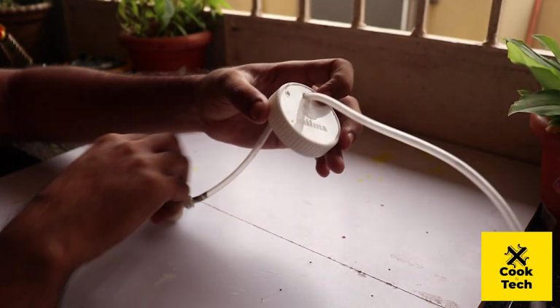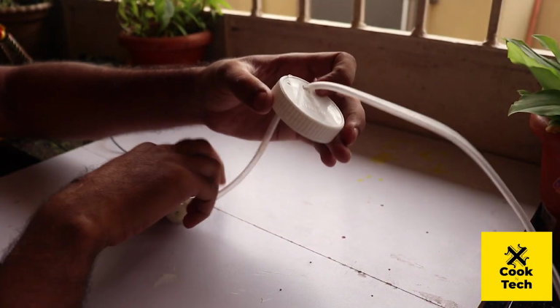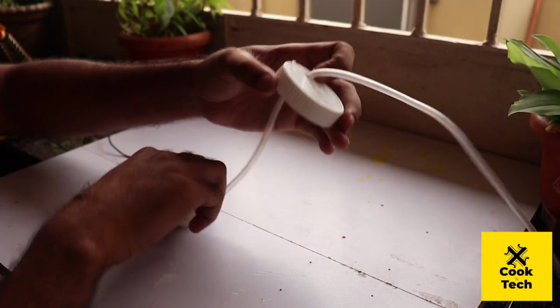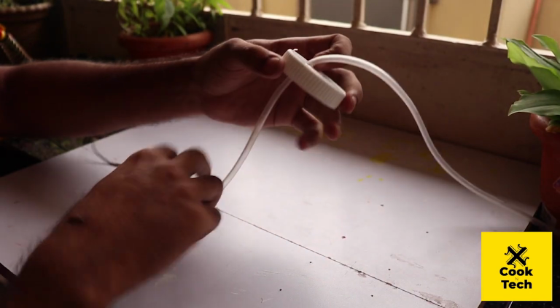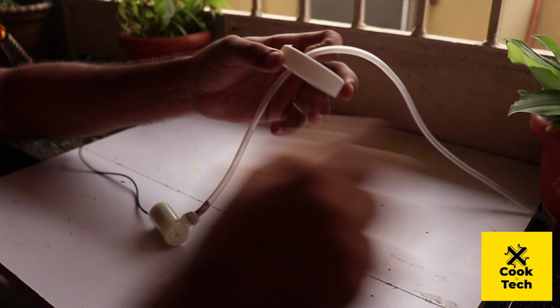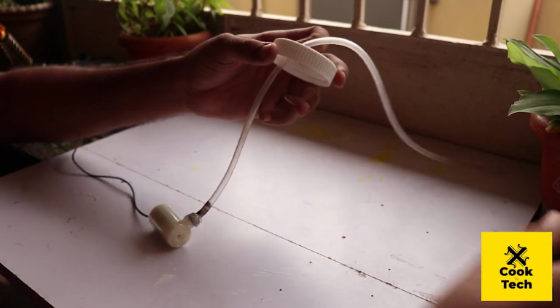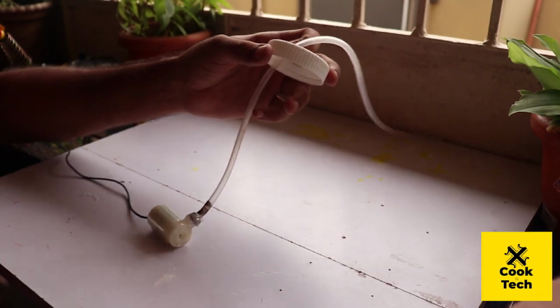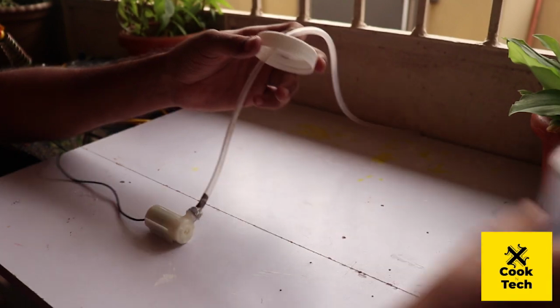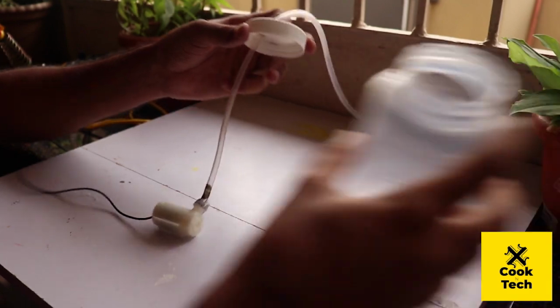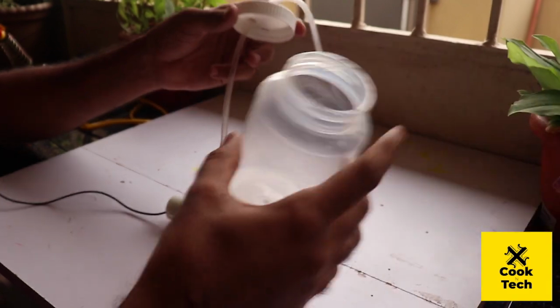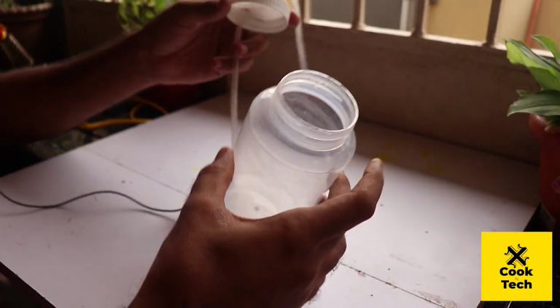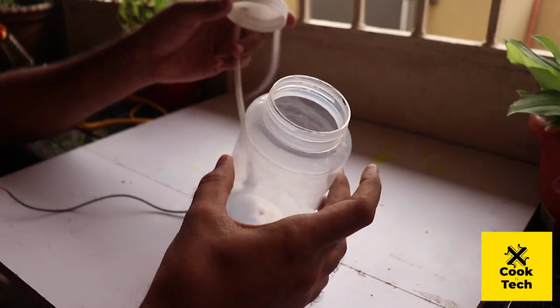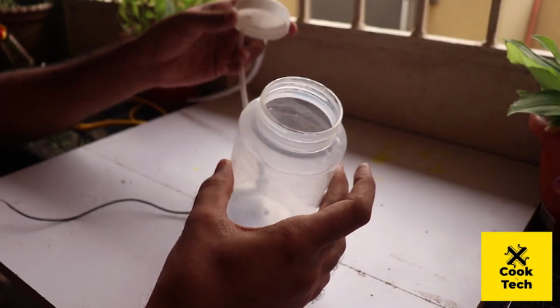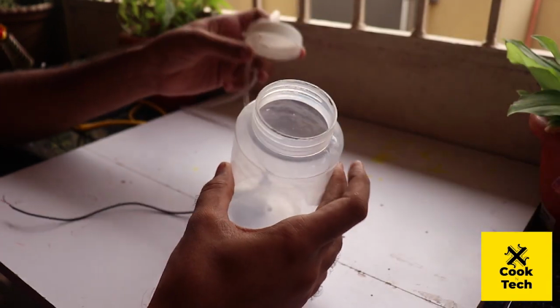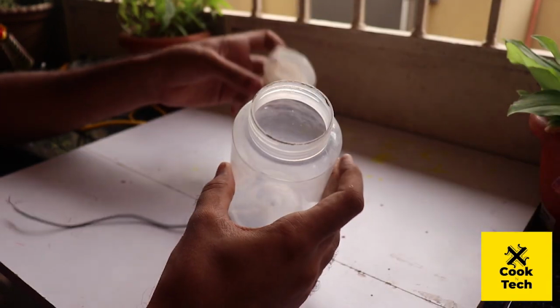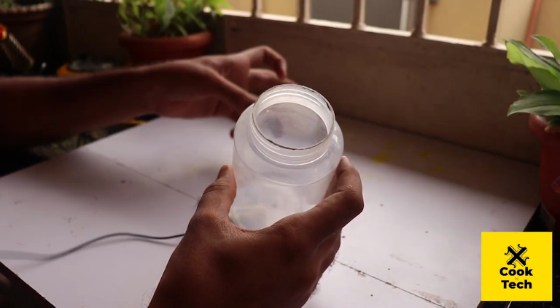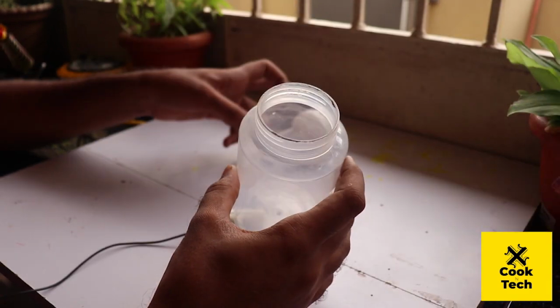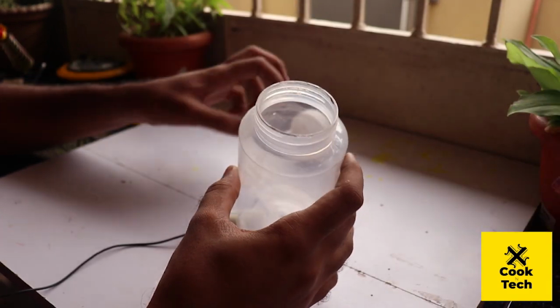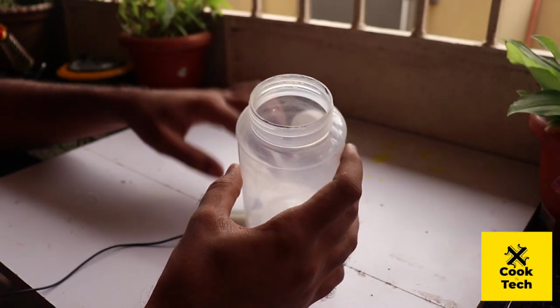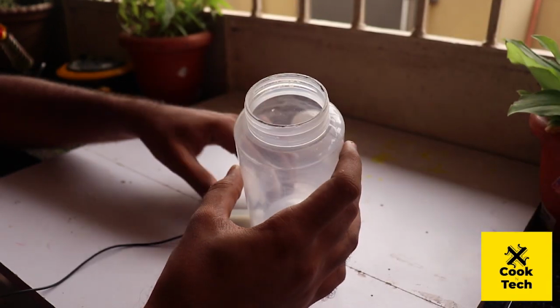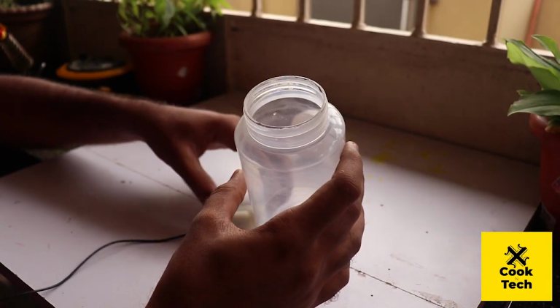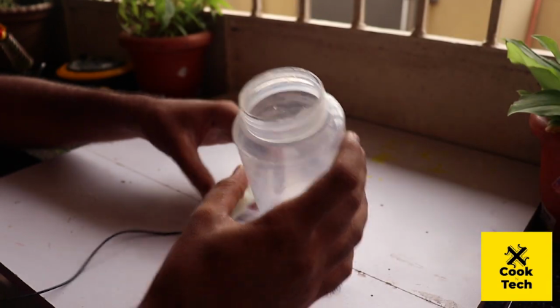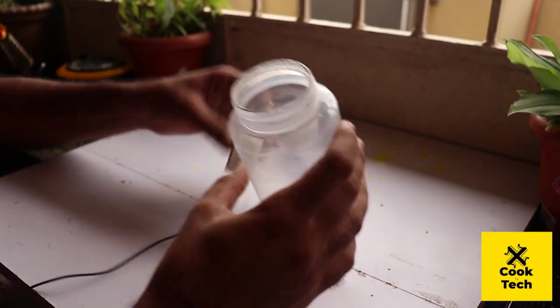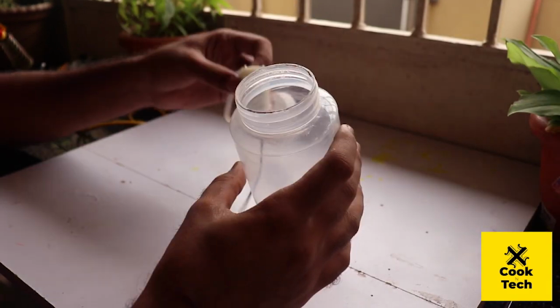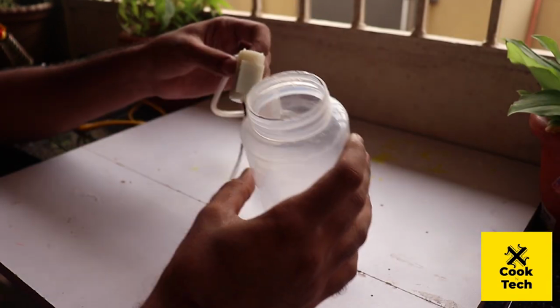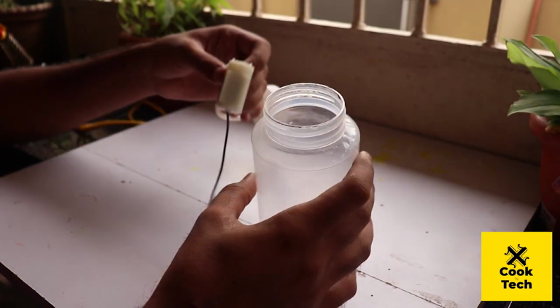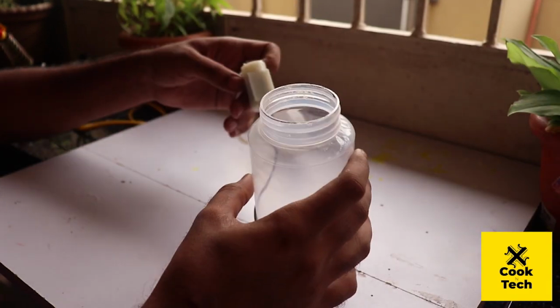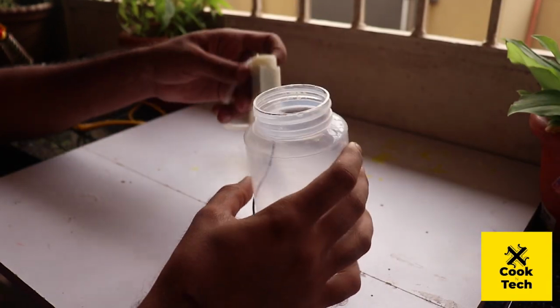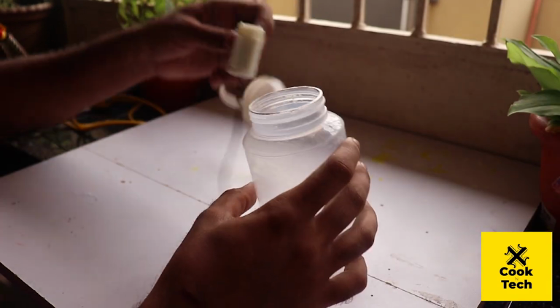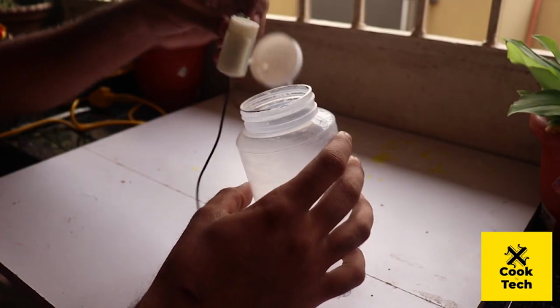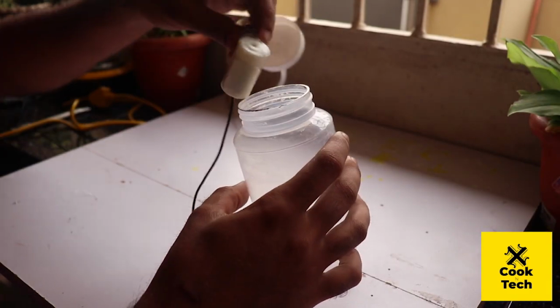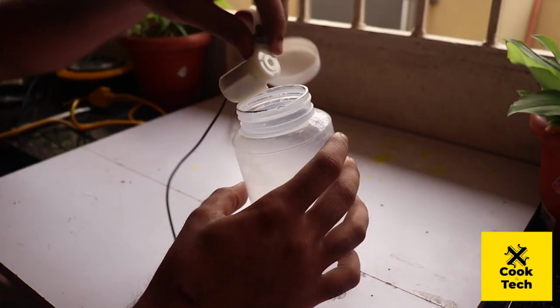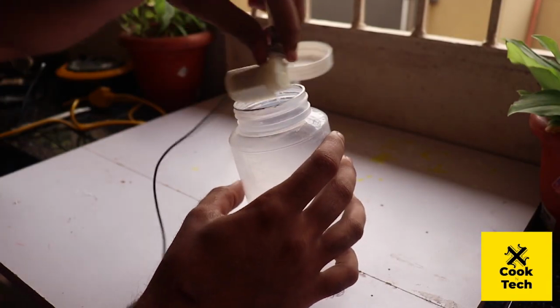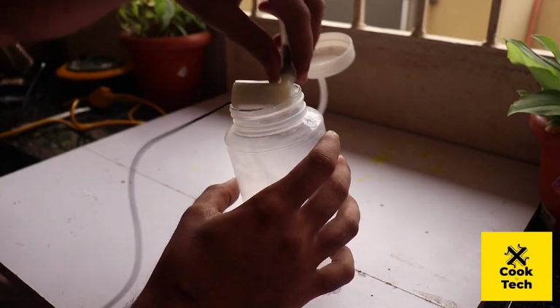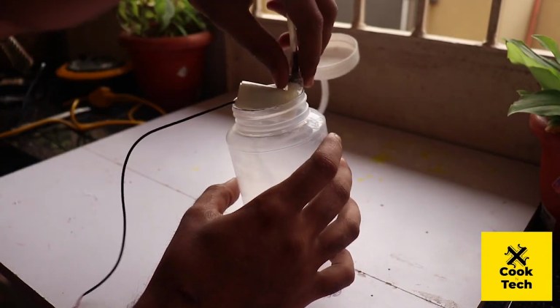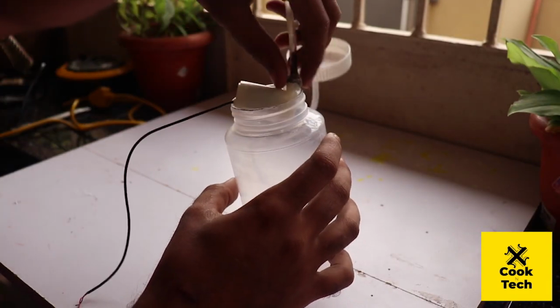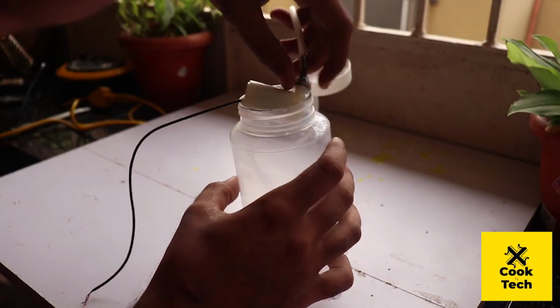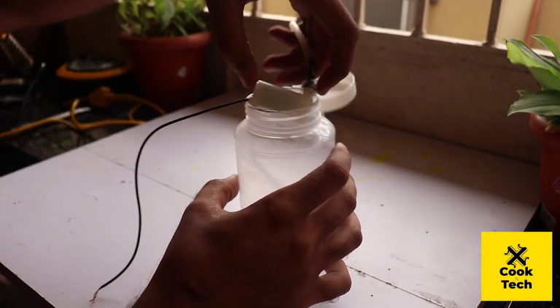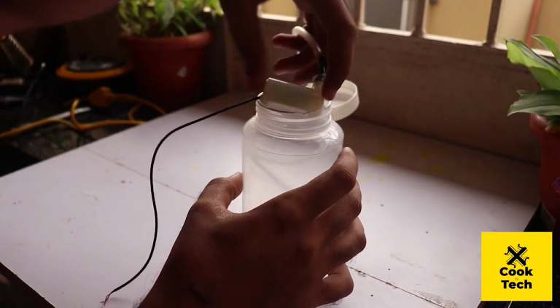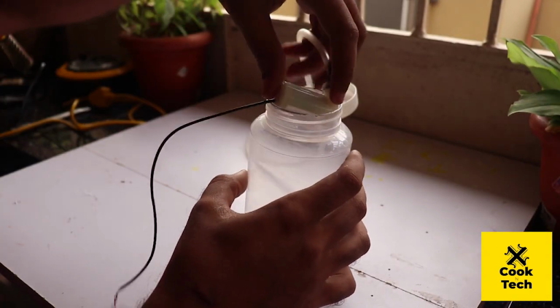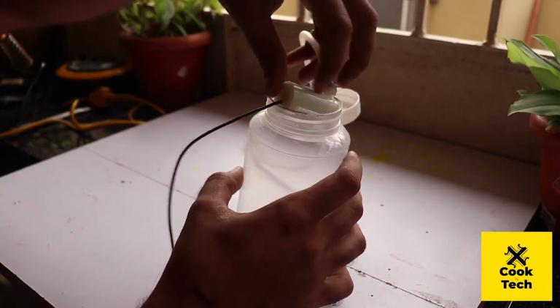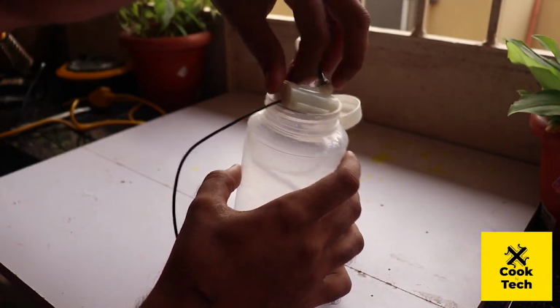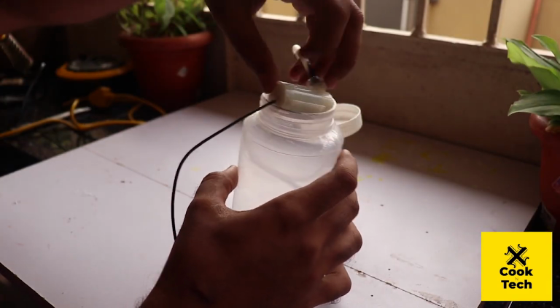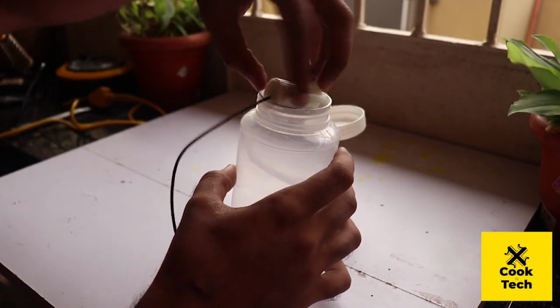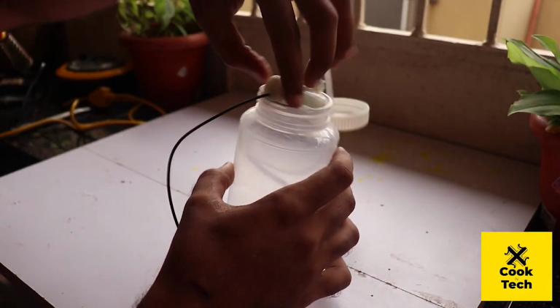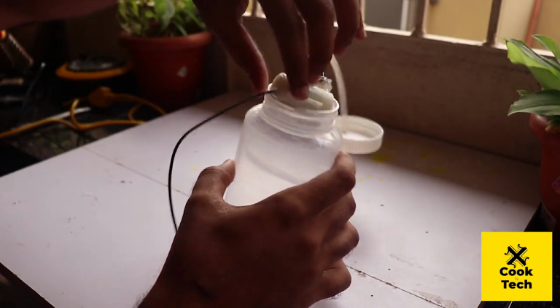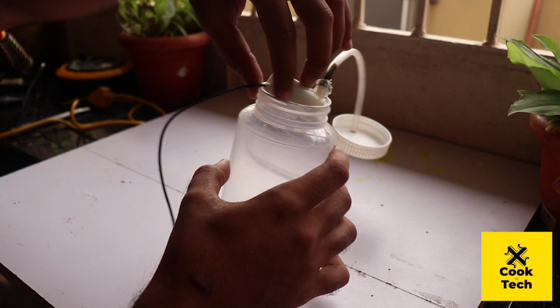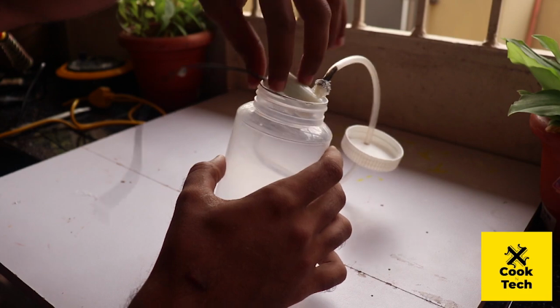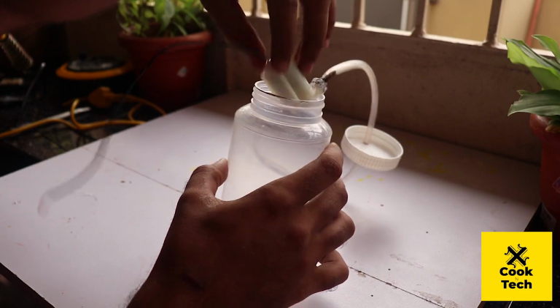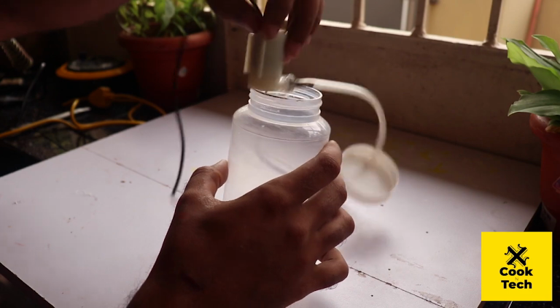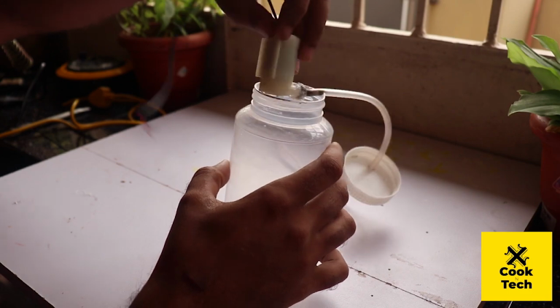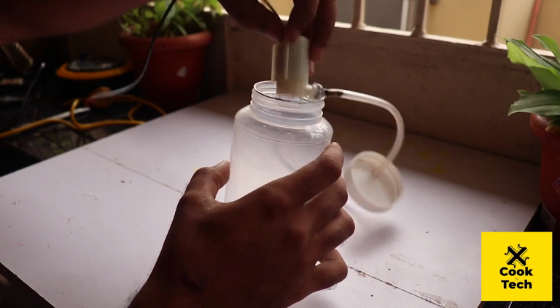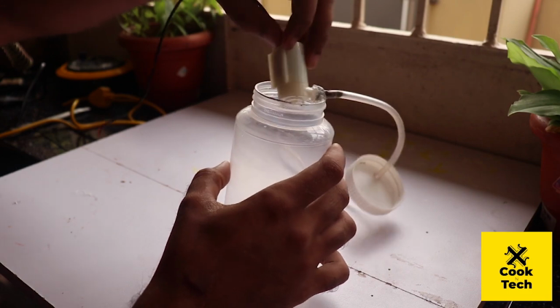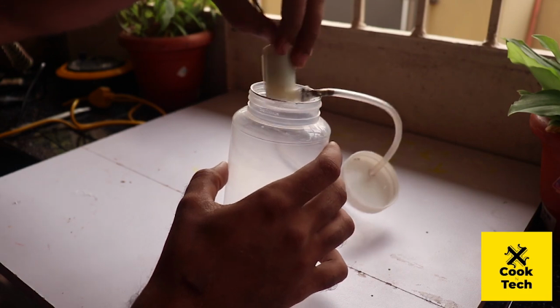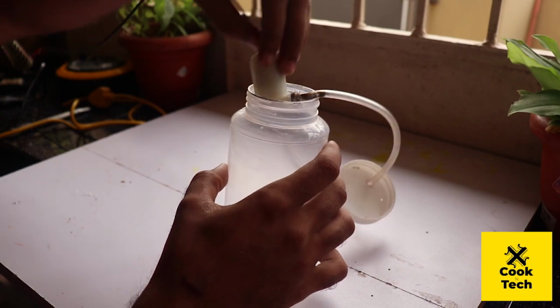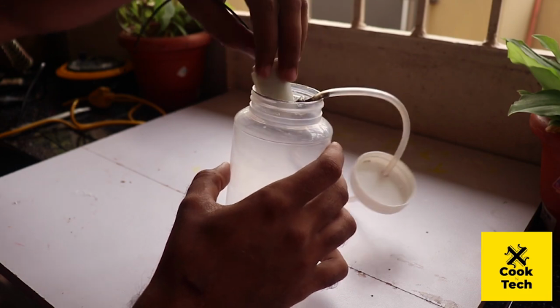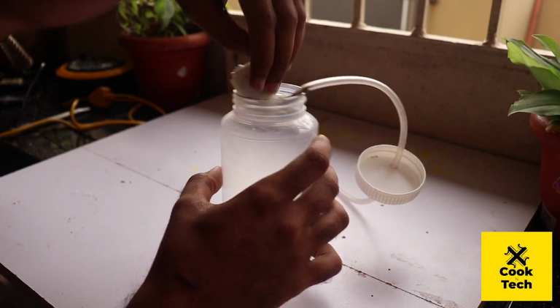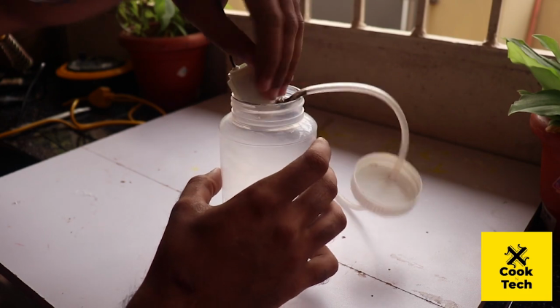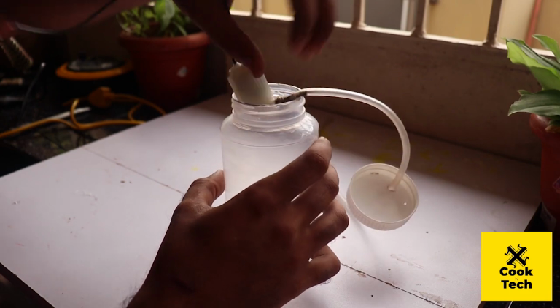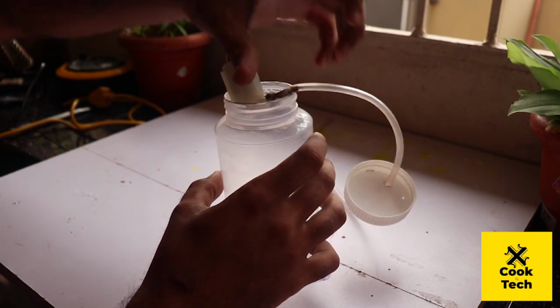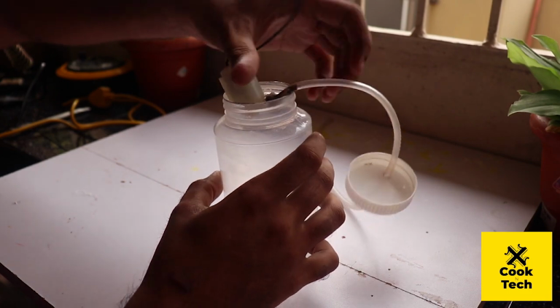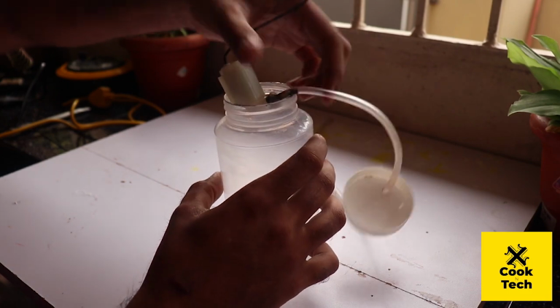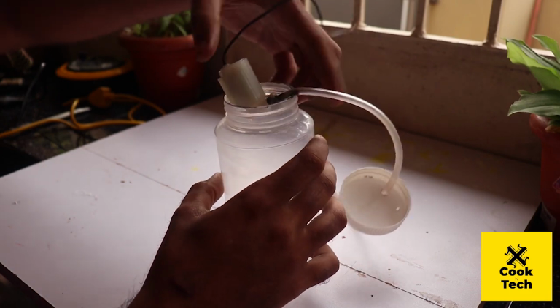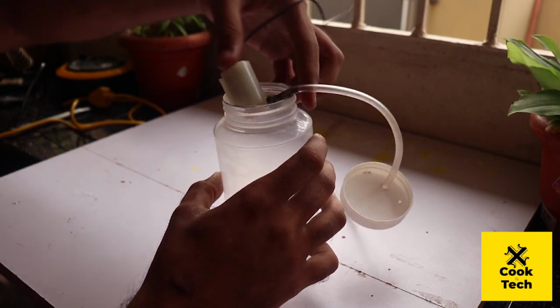Let's set the glue. Put the glue in the holes and put the glue into the tube. Now we have to remove the bottle and remove the water pump.